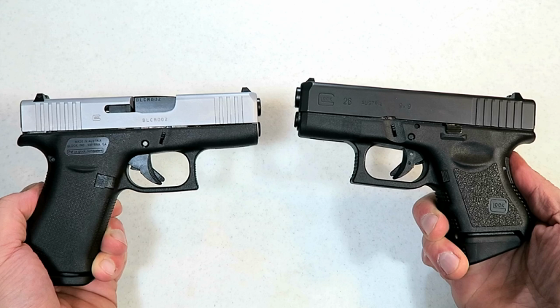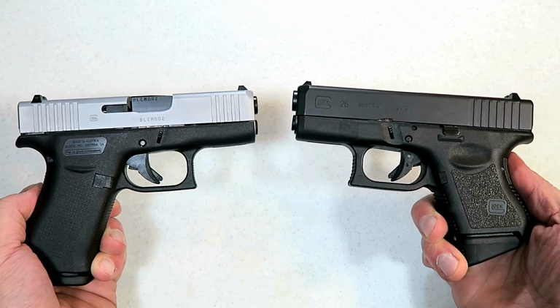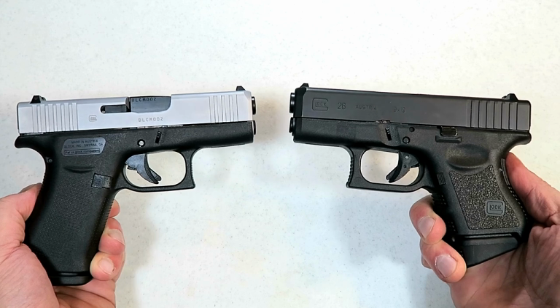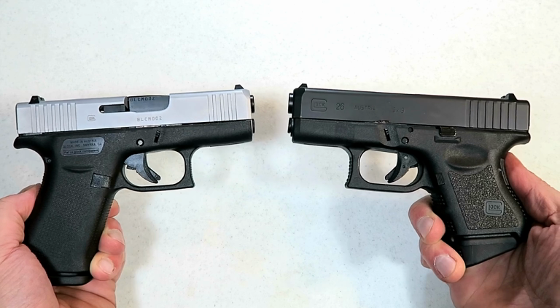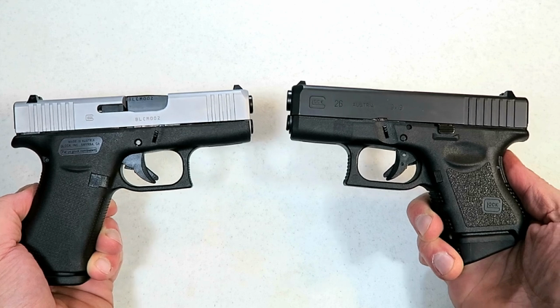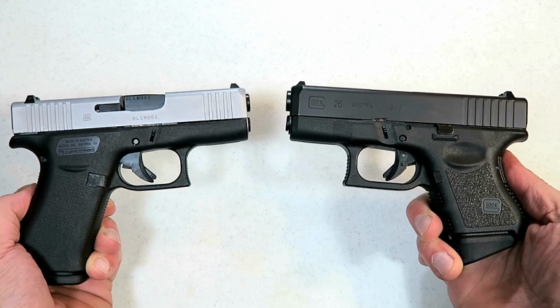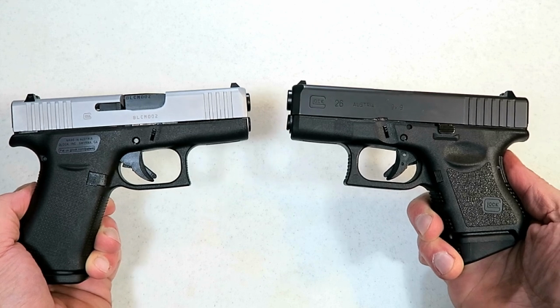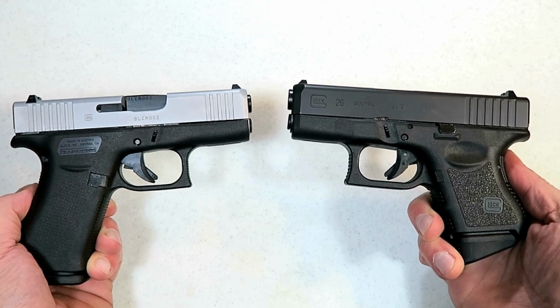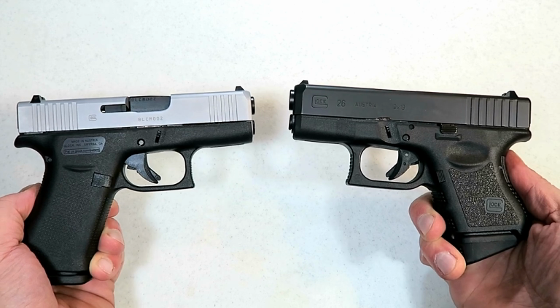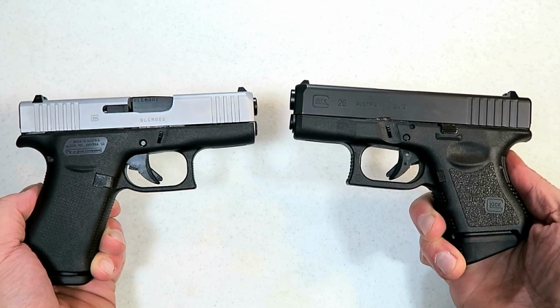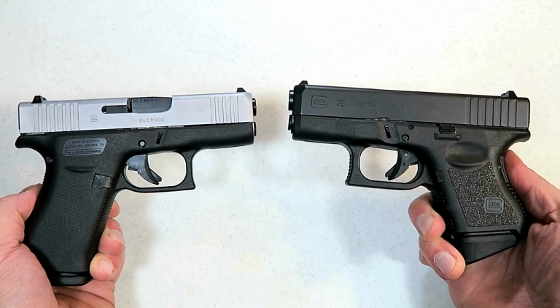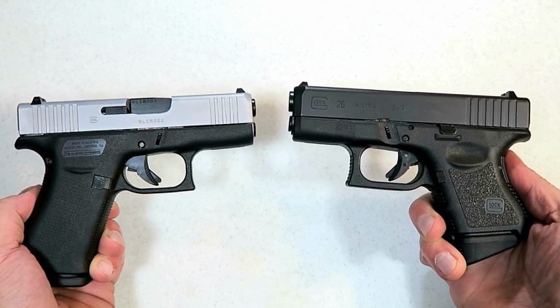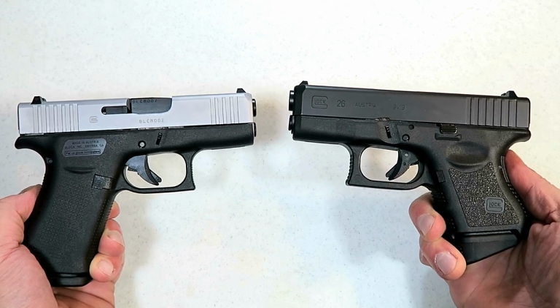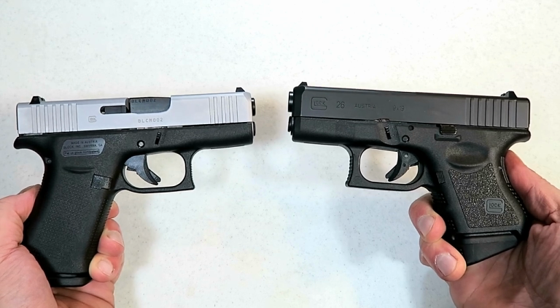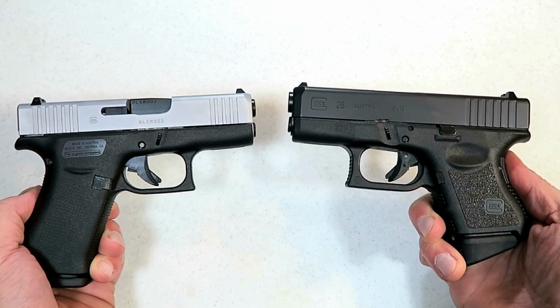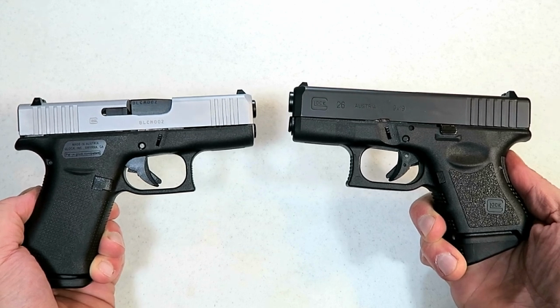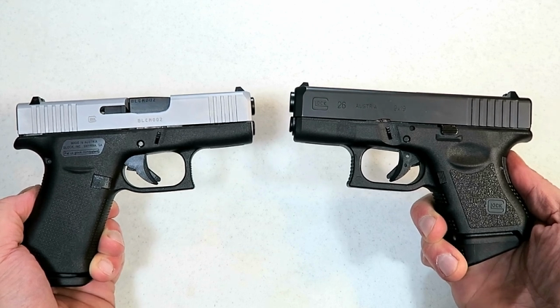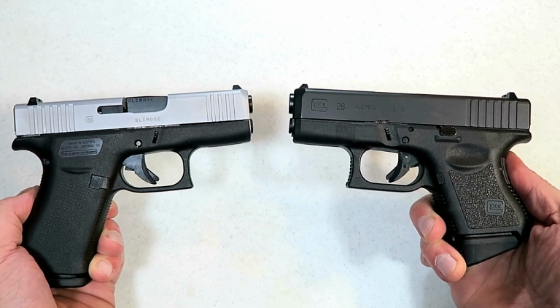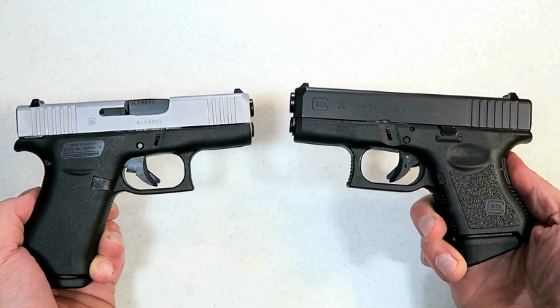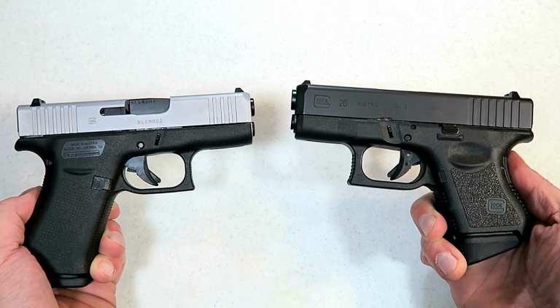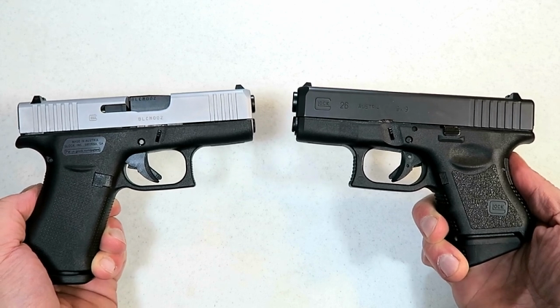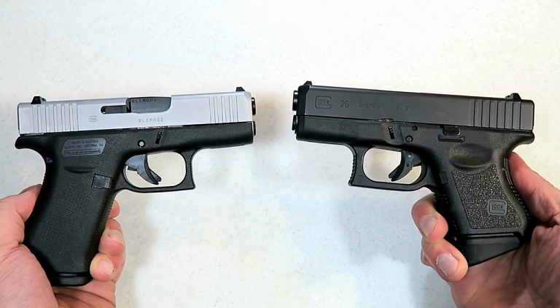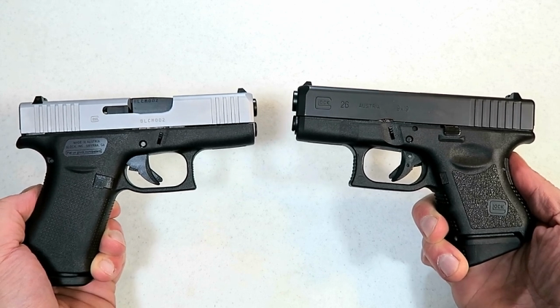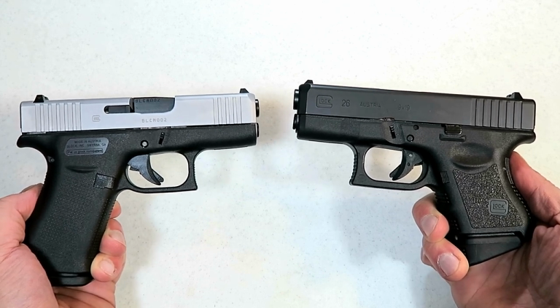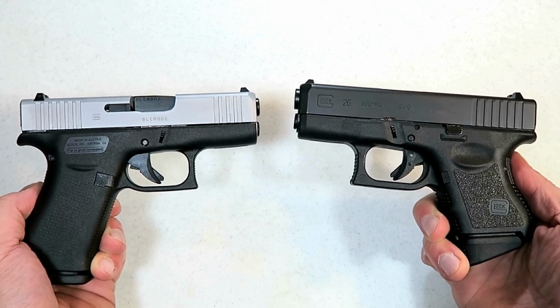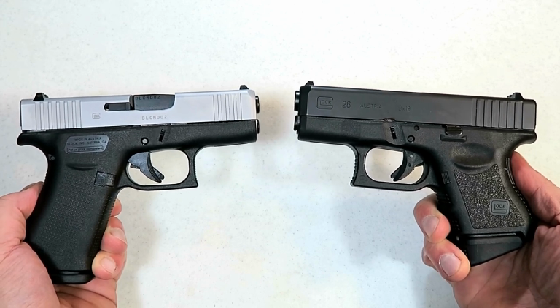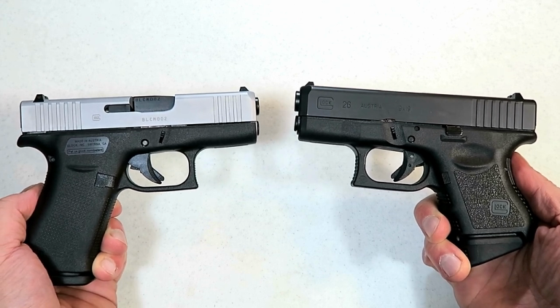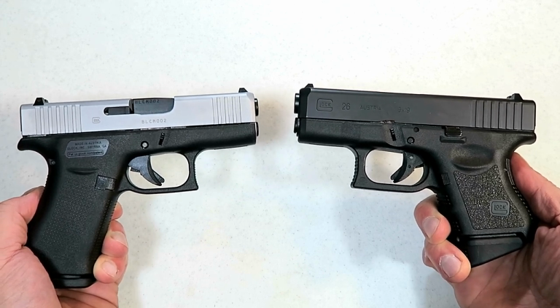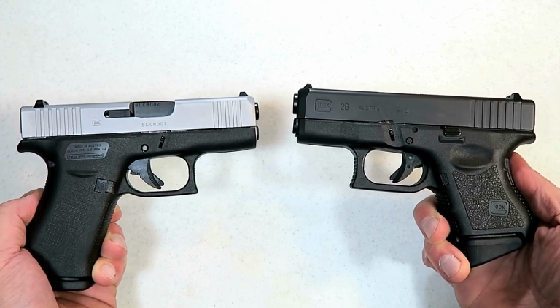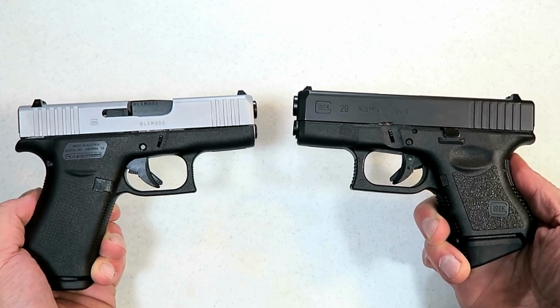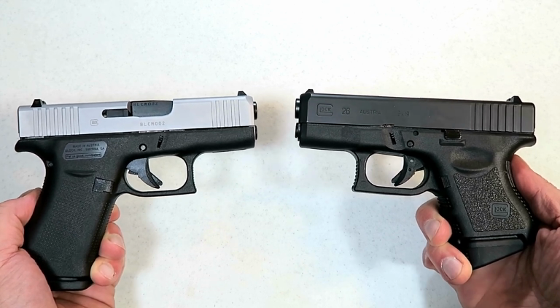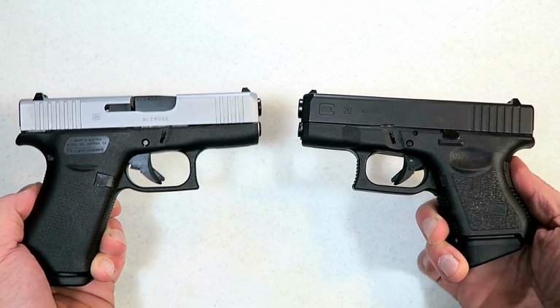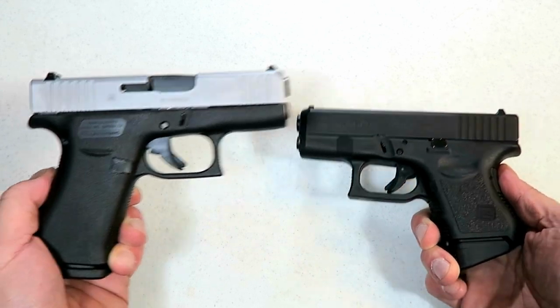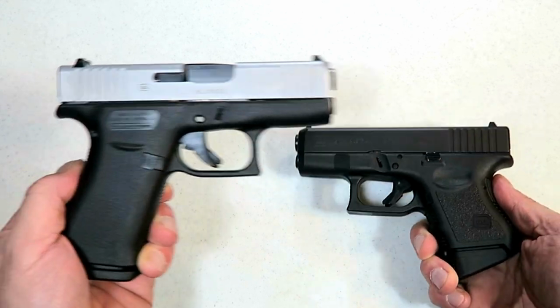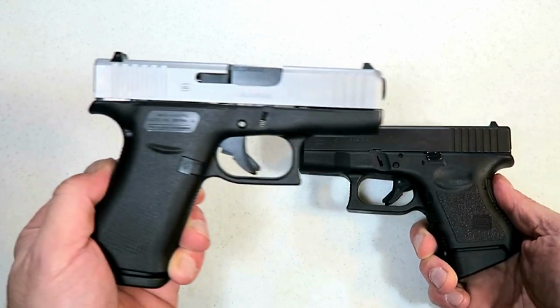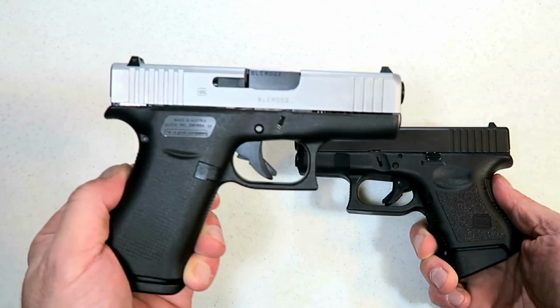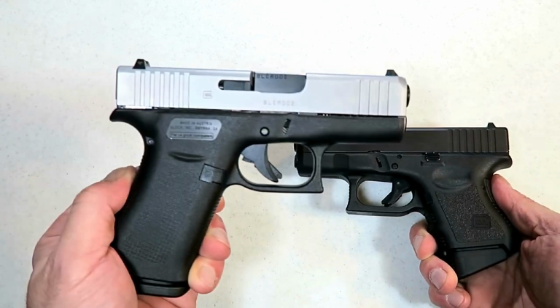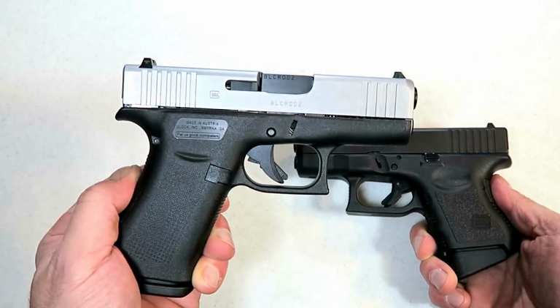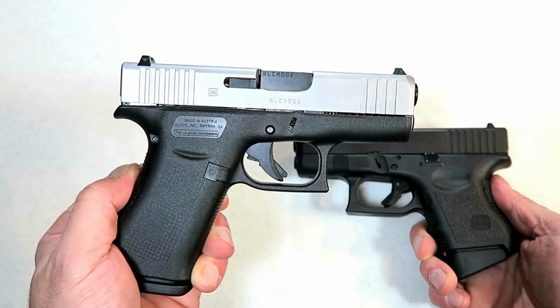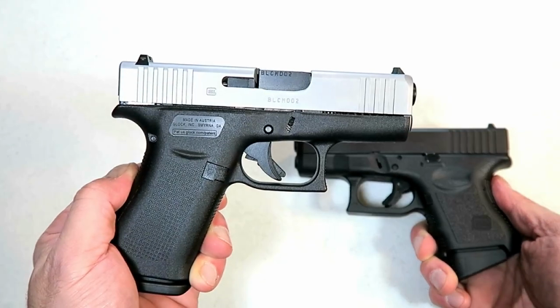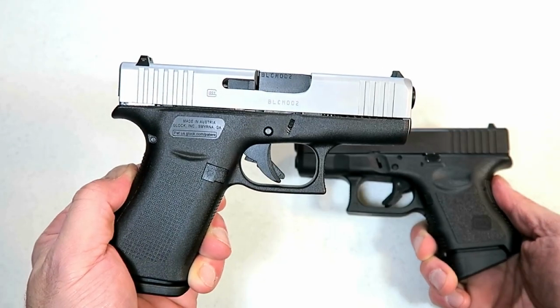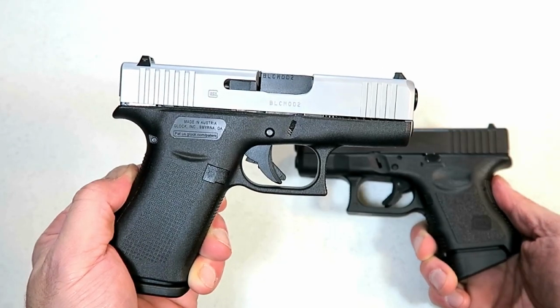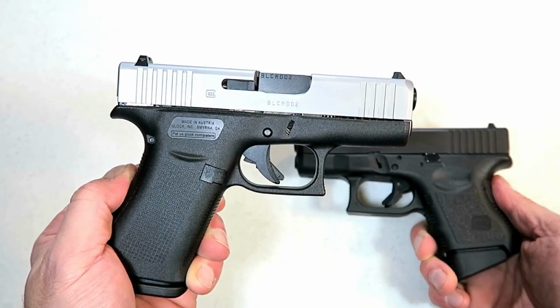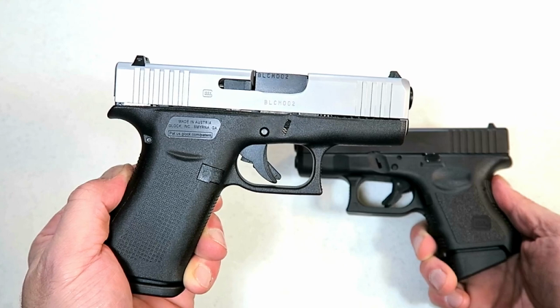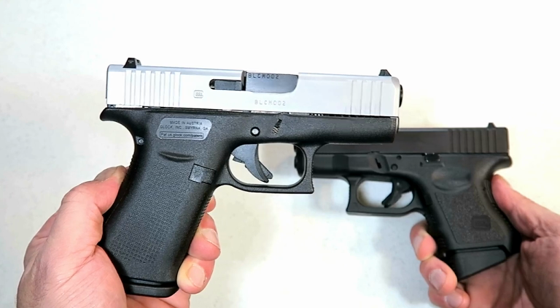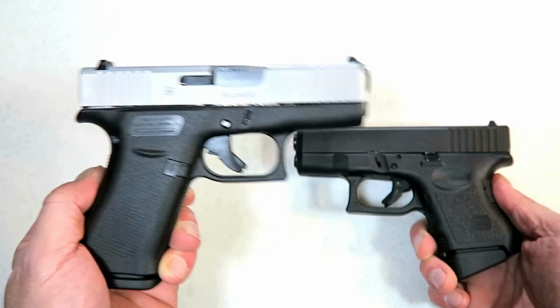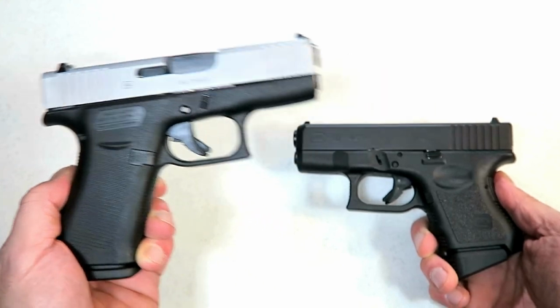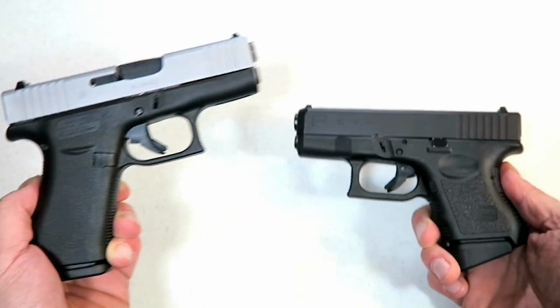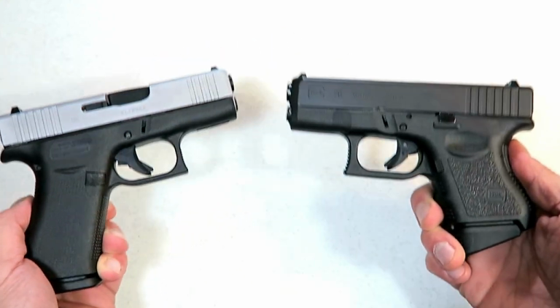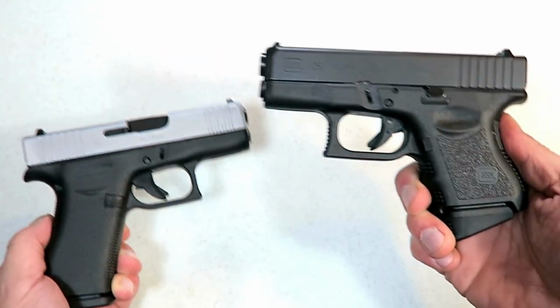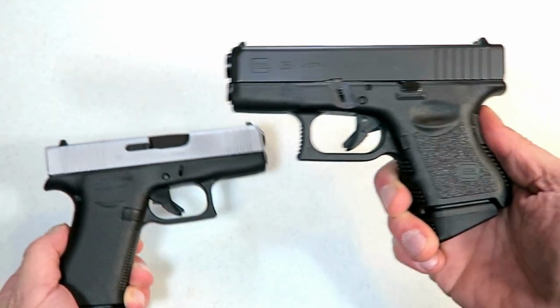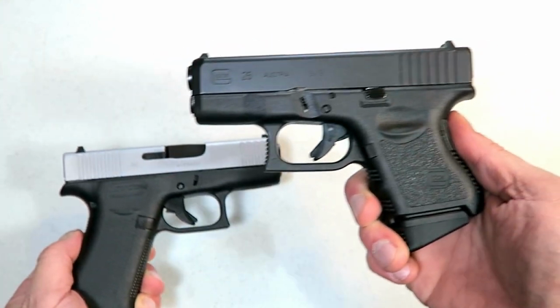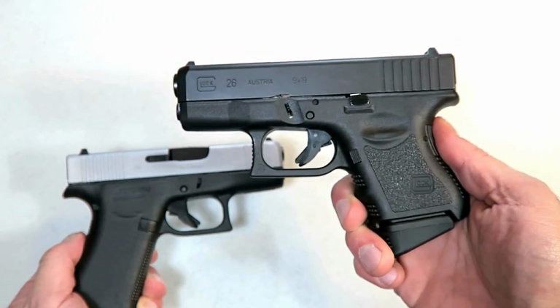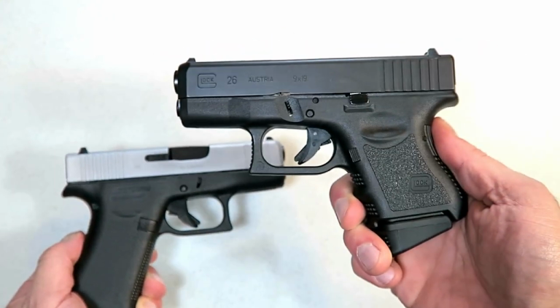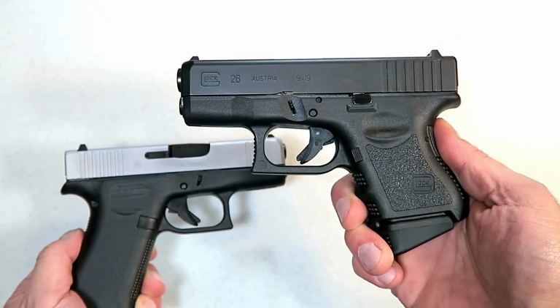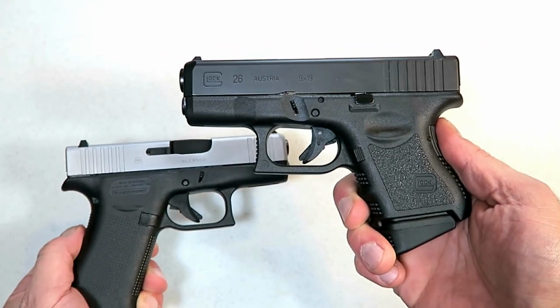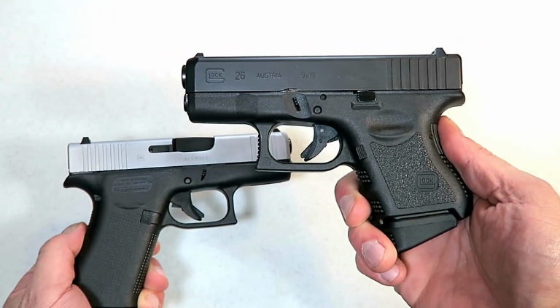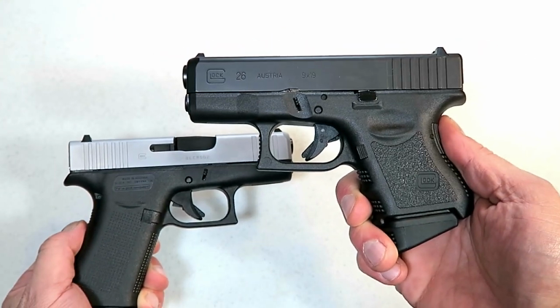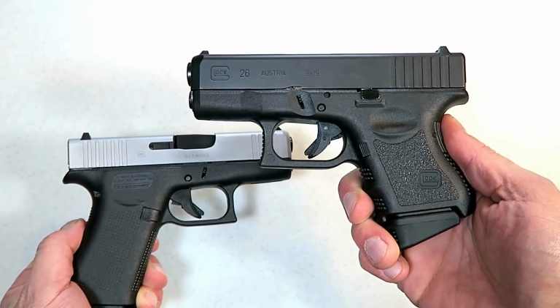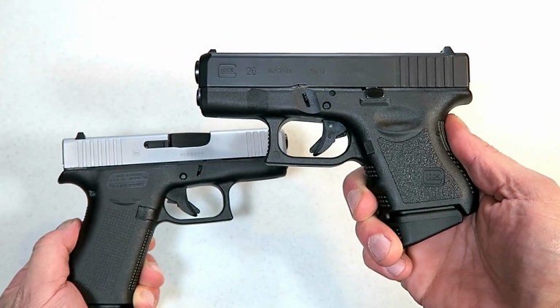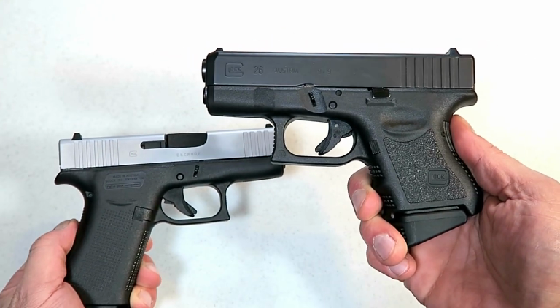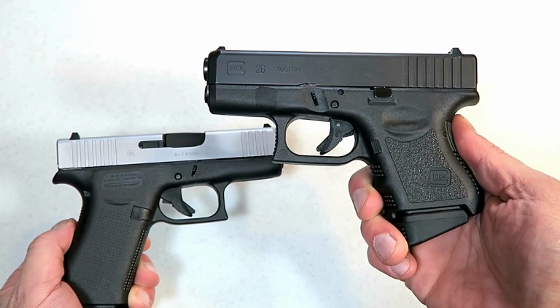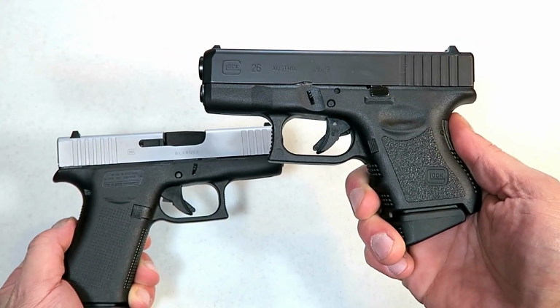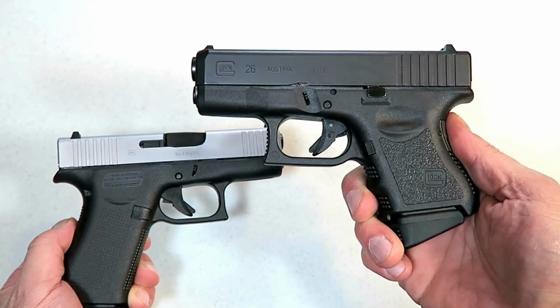Hey there friends, thanks for checking in. Today we're going to do a little comparison with the Glock 43X versus the Glock 26.